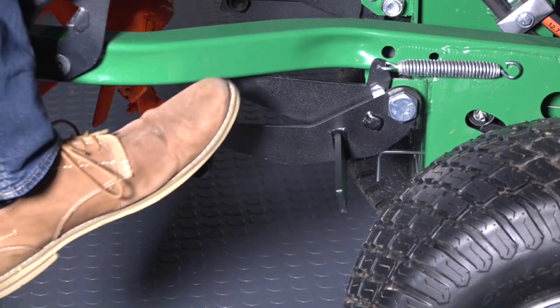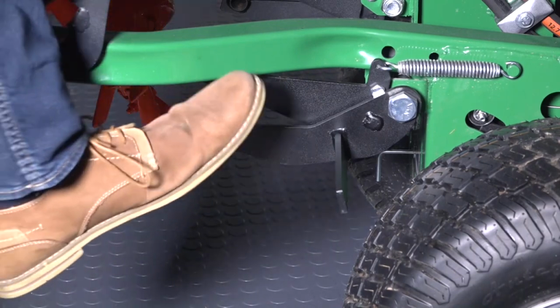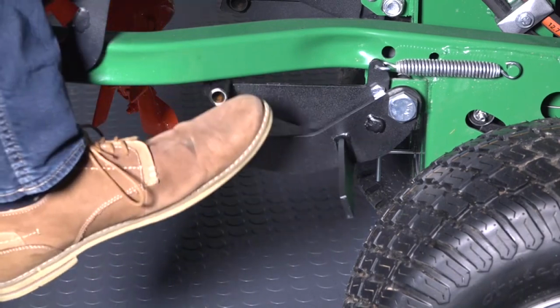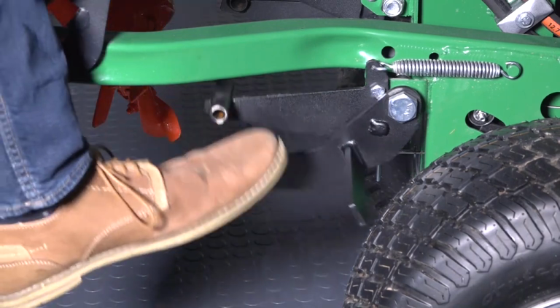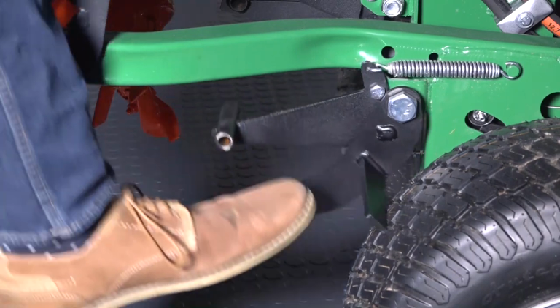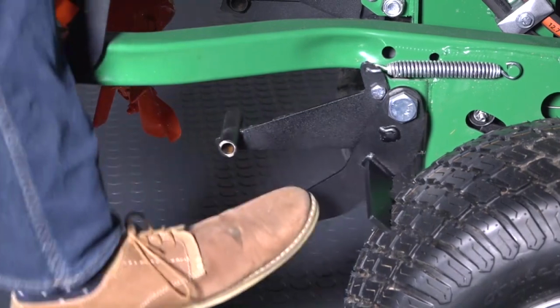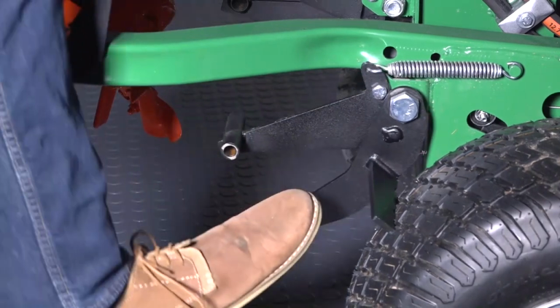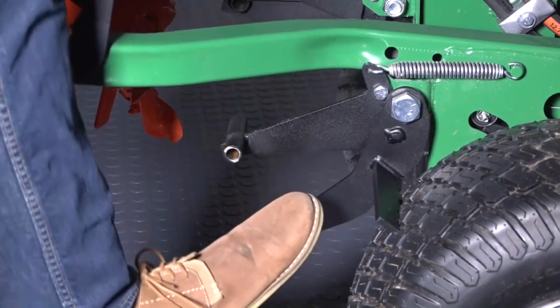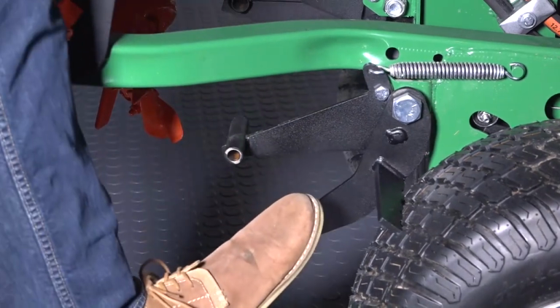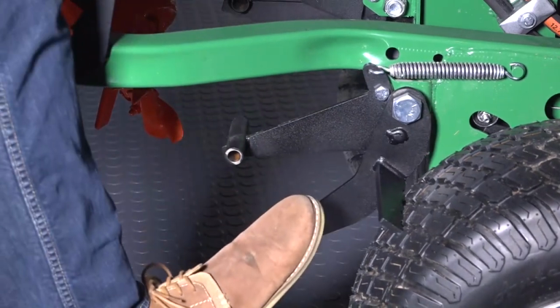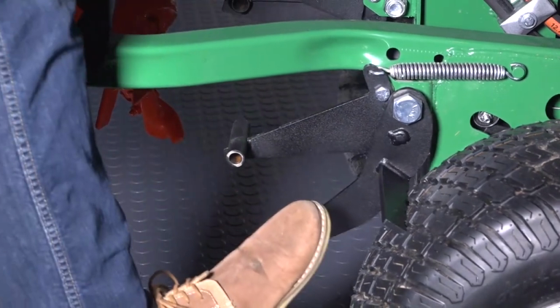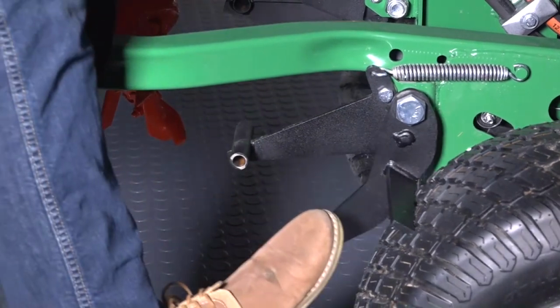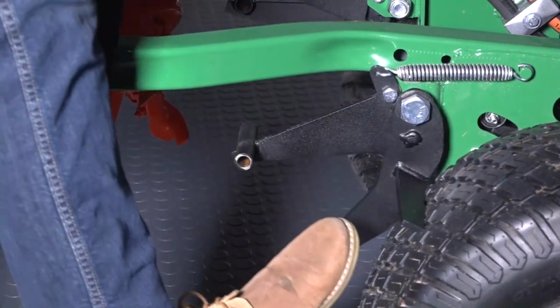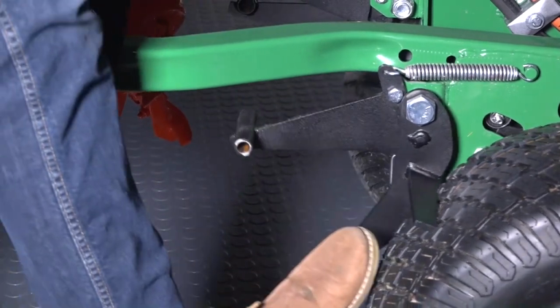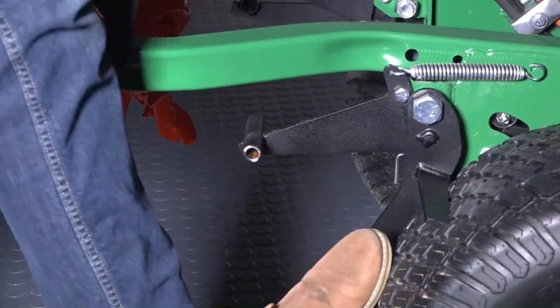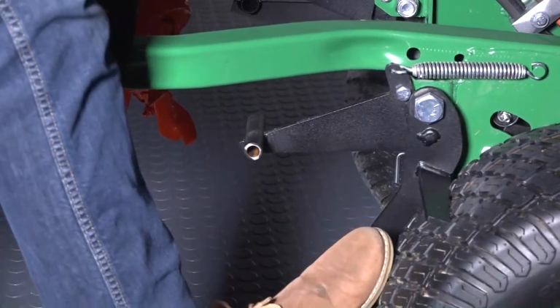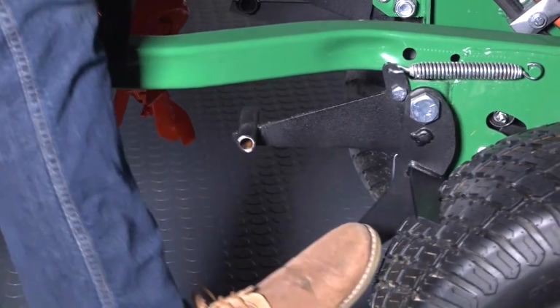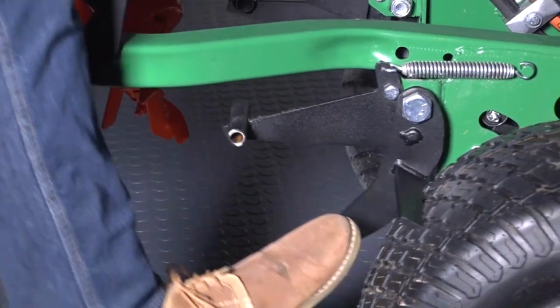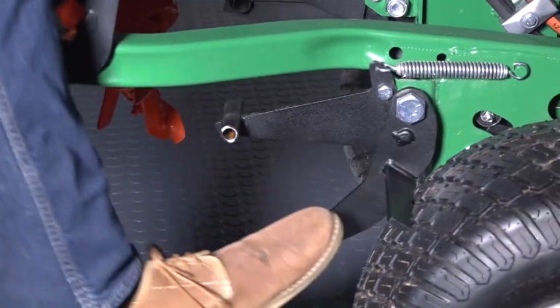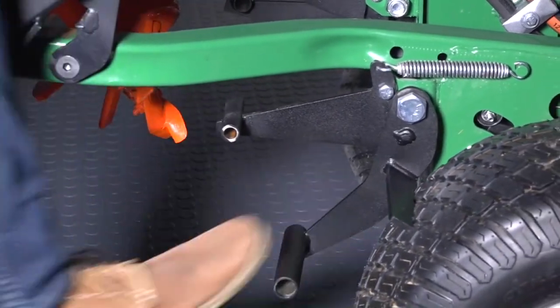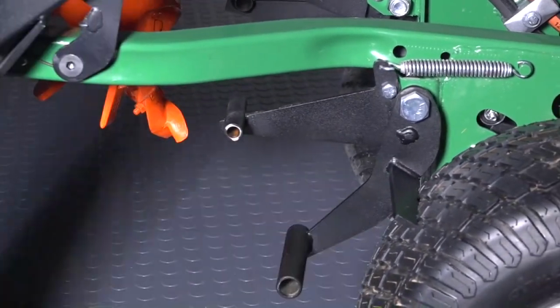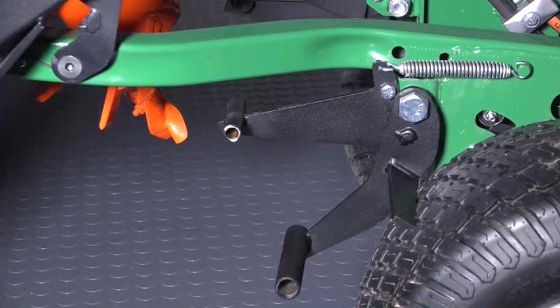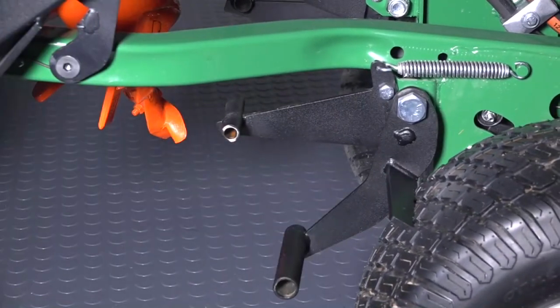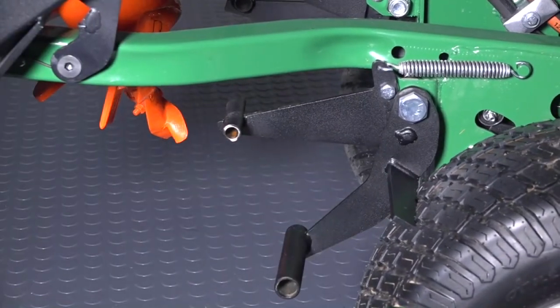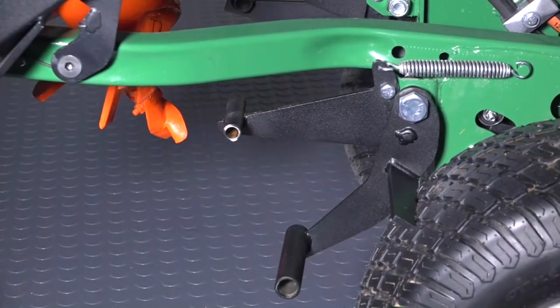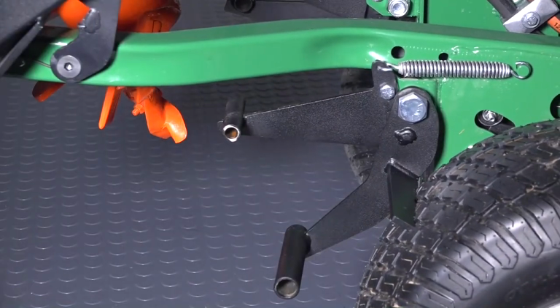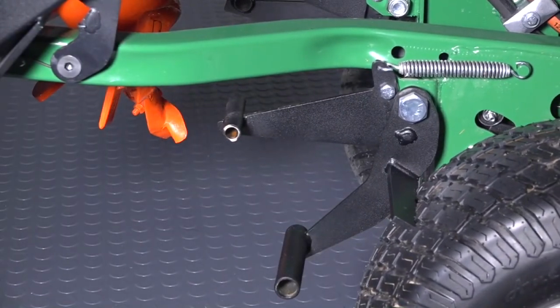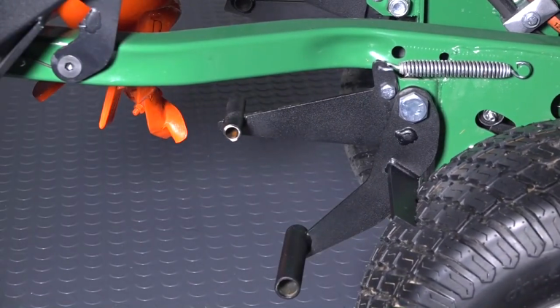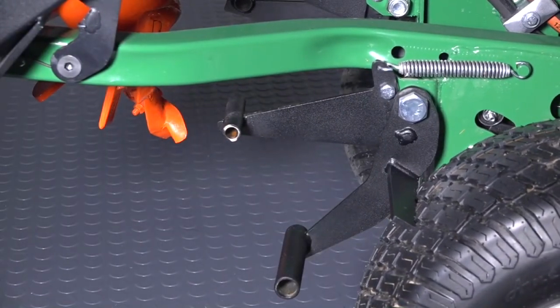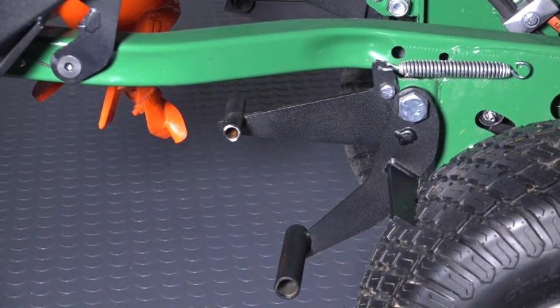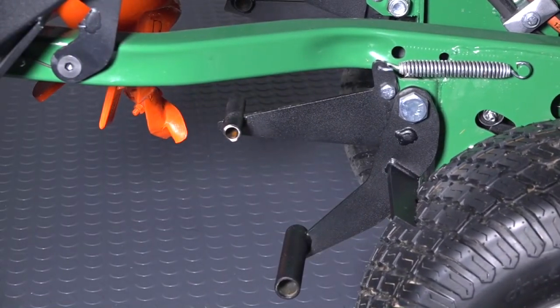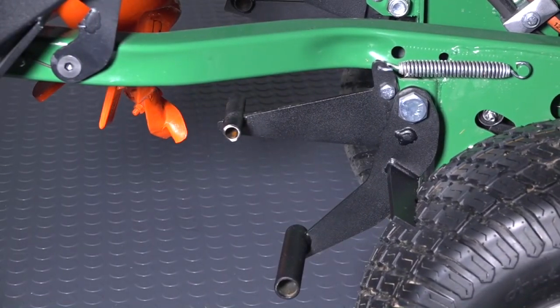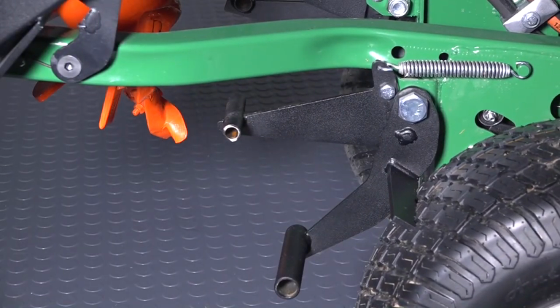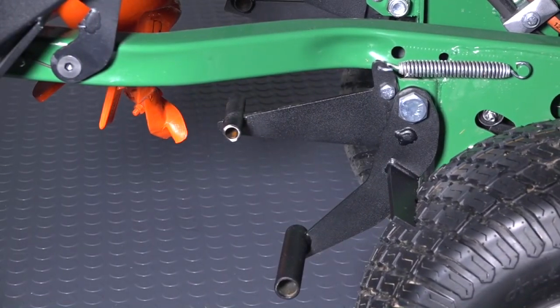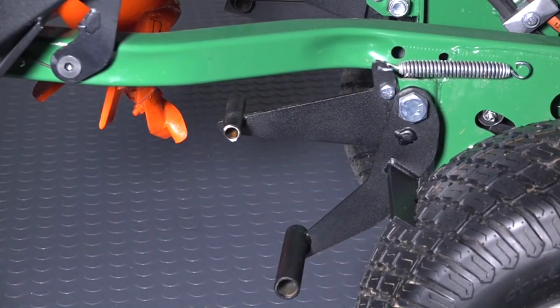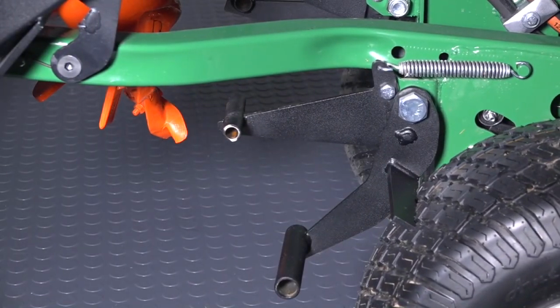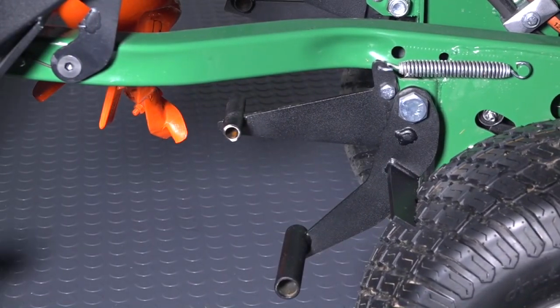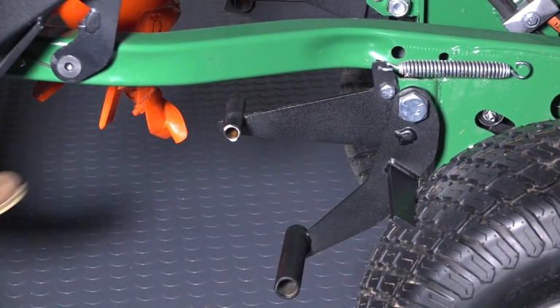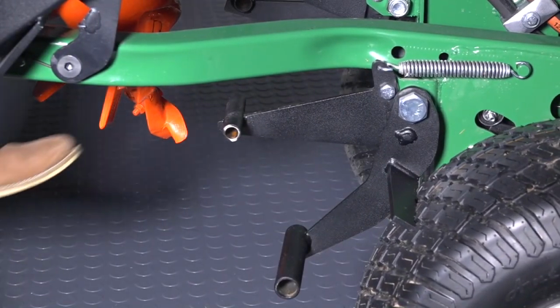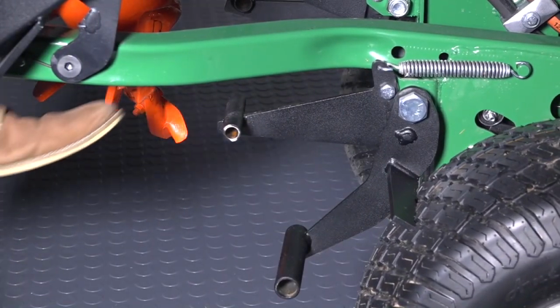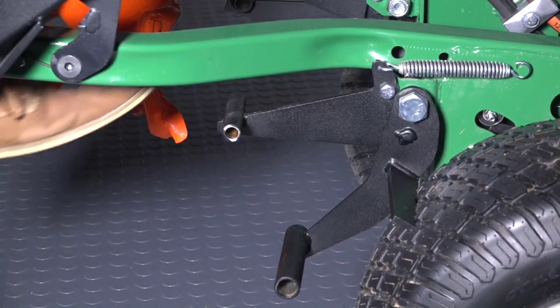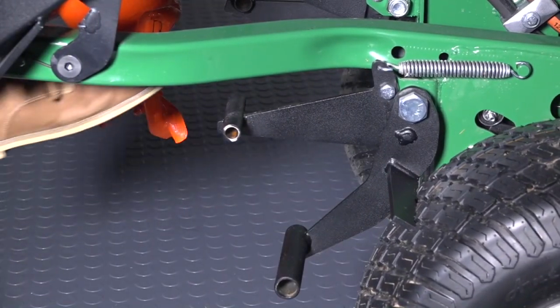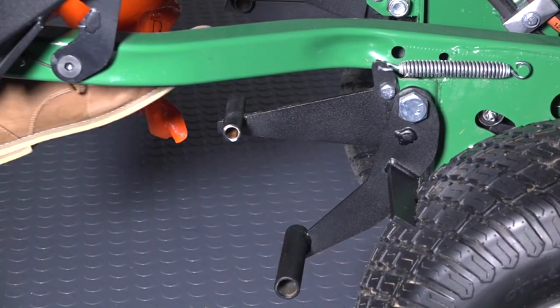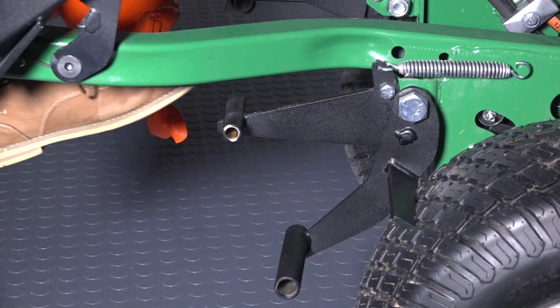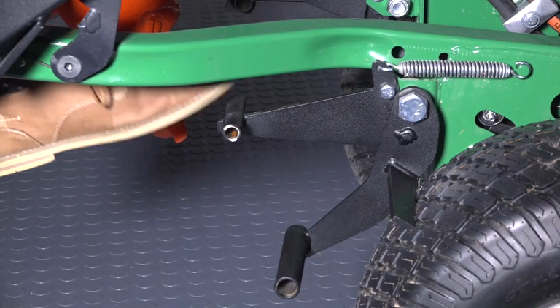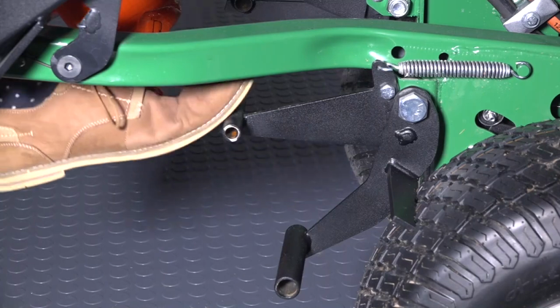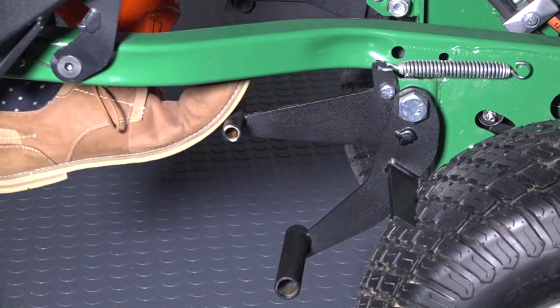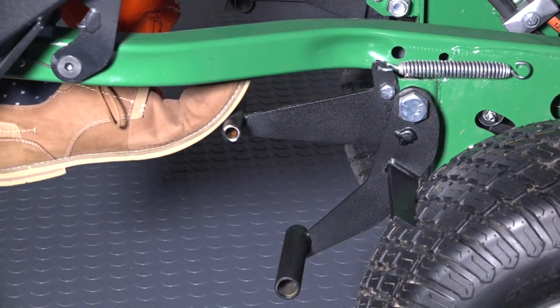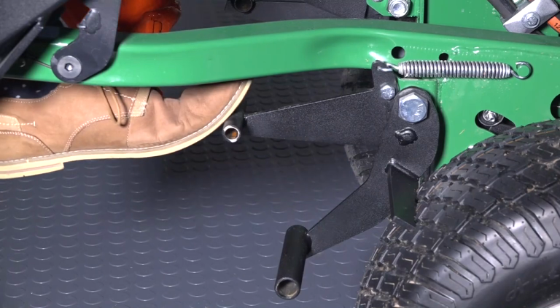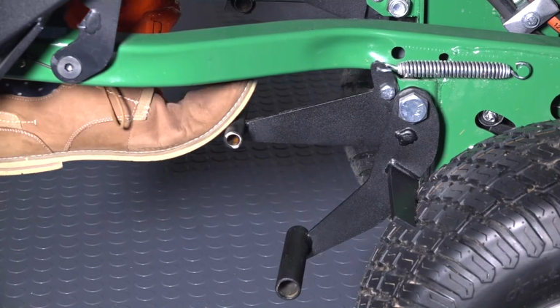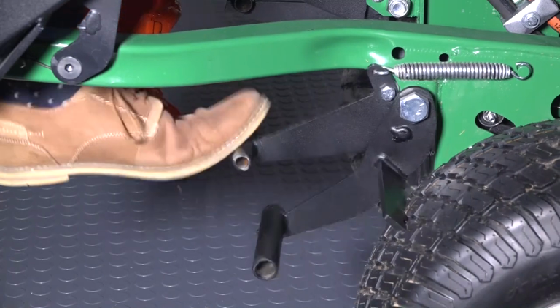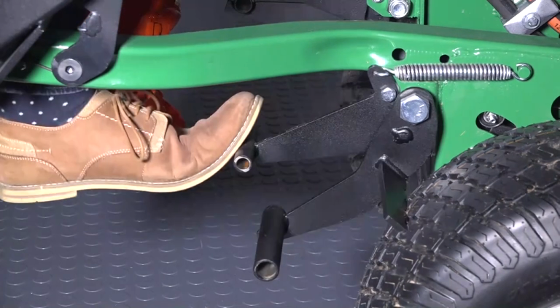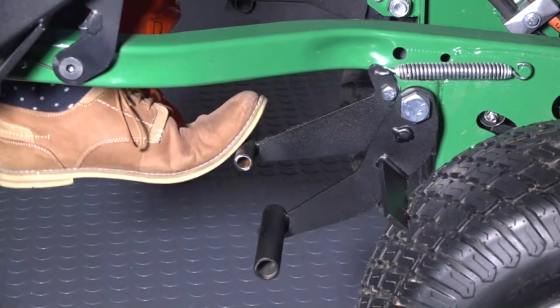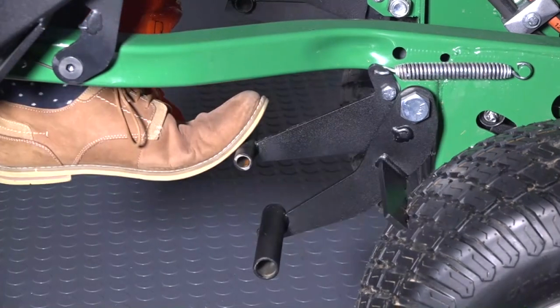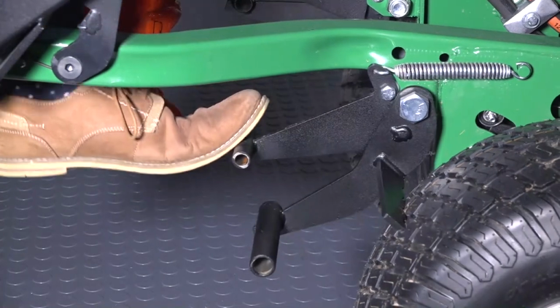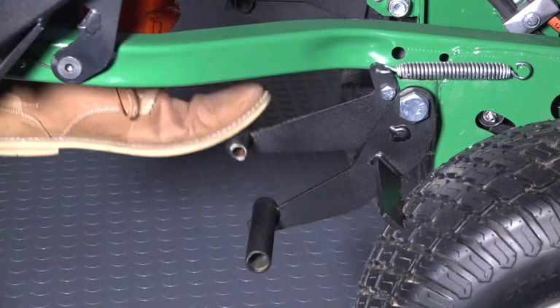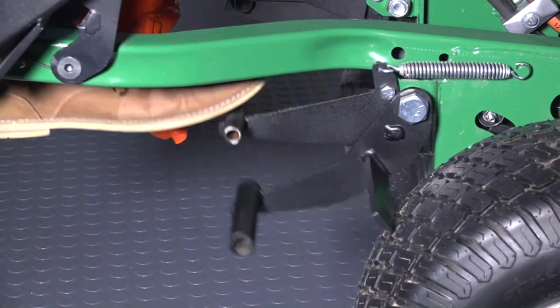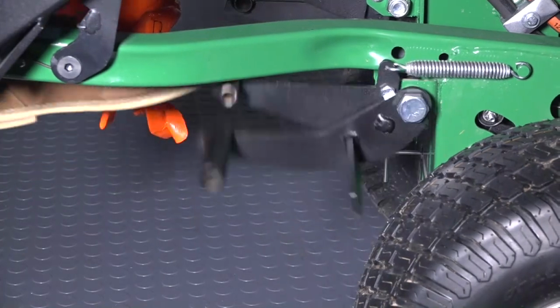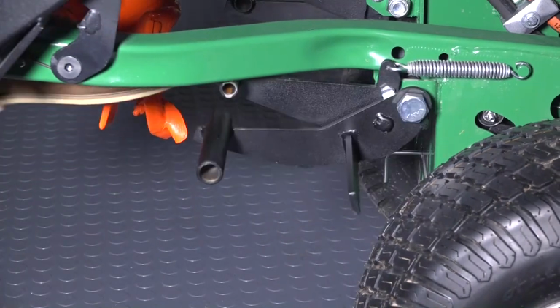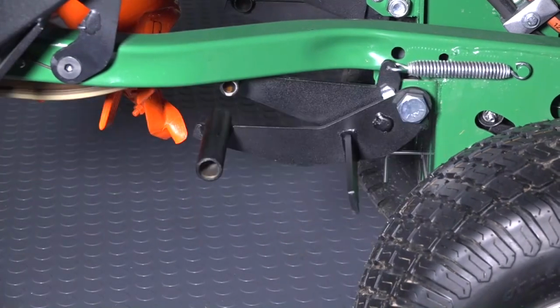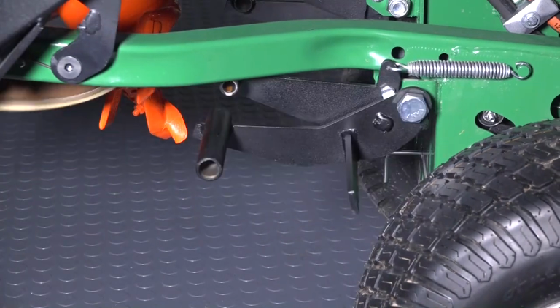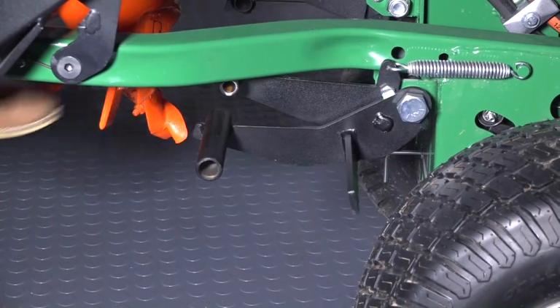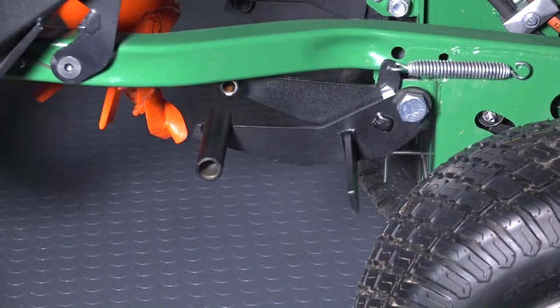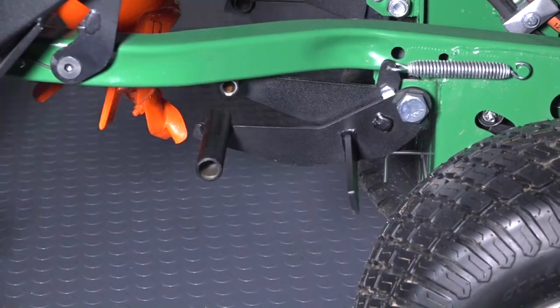Engage the brake by pressing on the lower pedal. To disengage the brake, press down on the upper pedal.